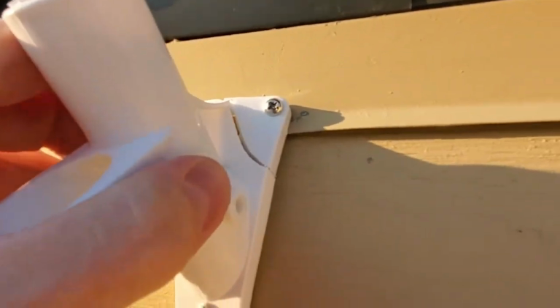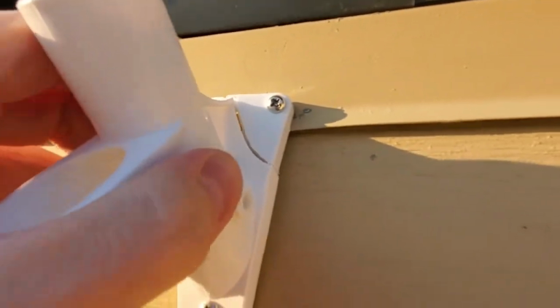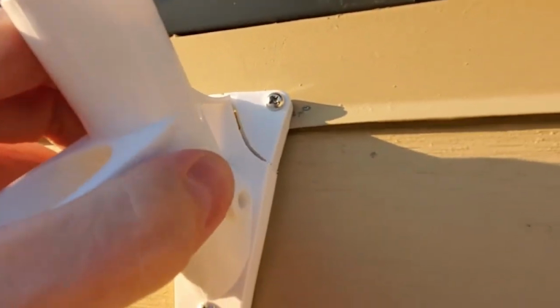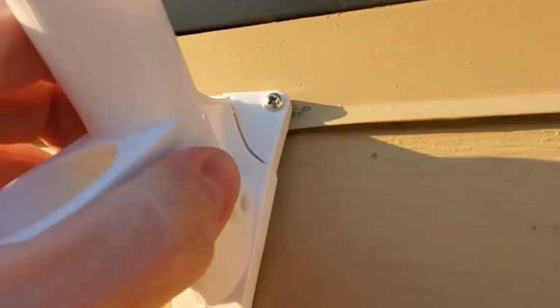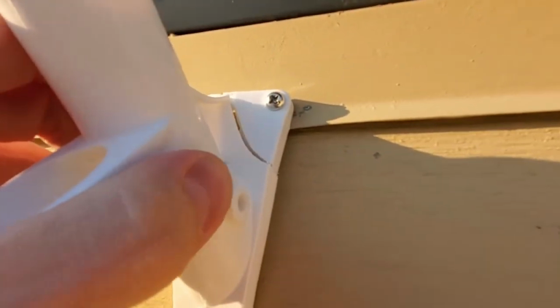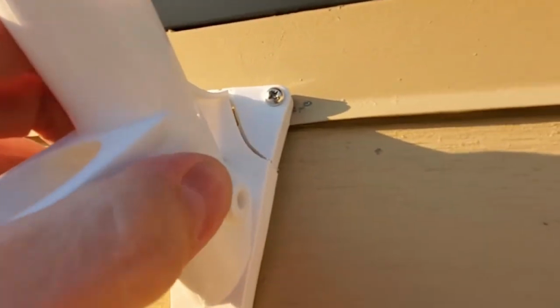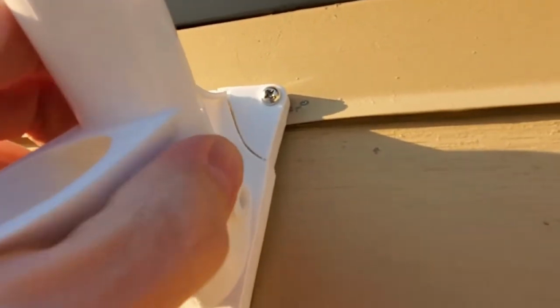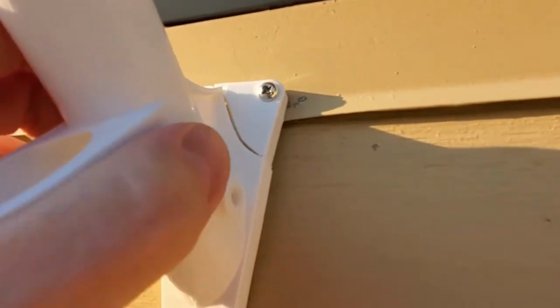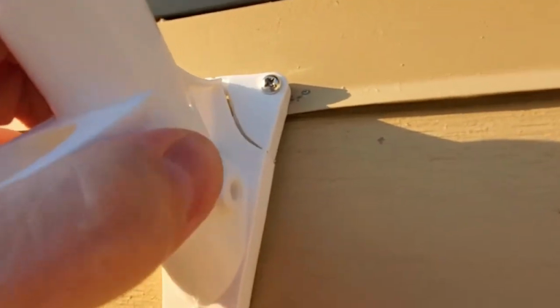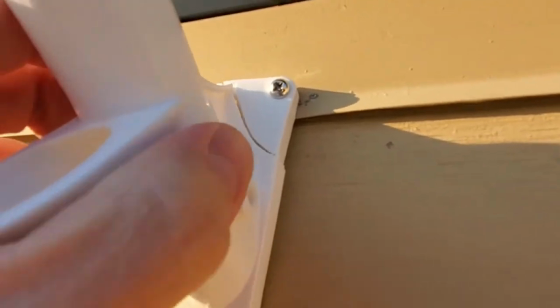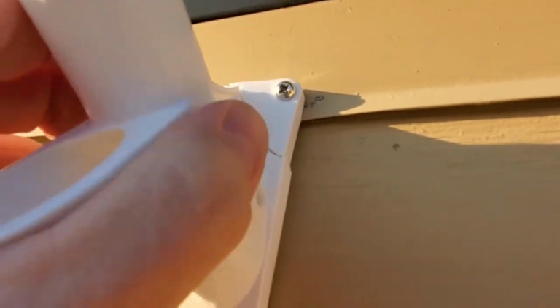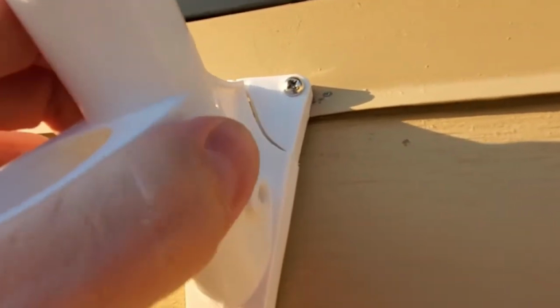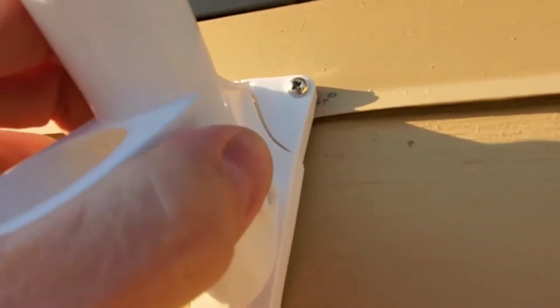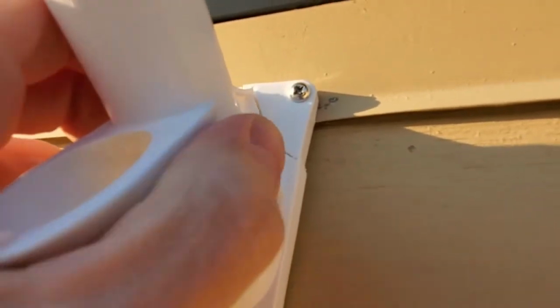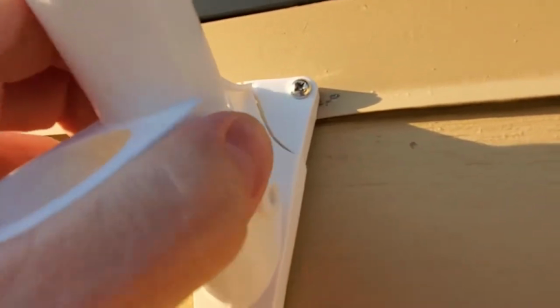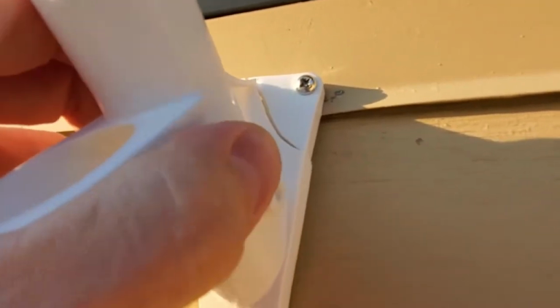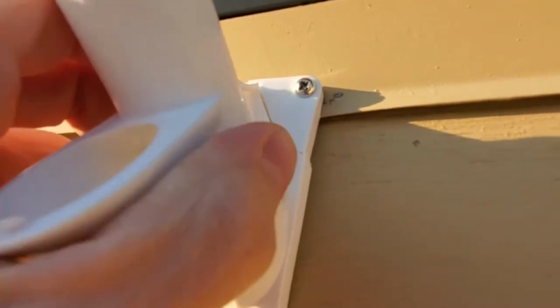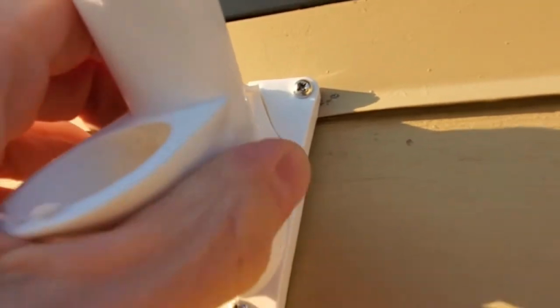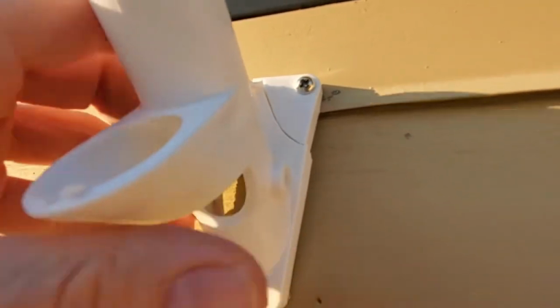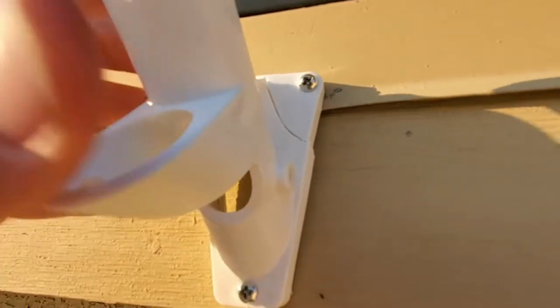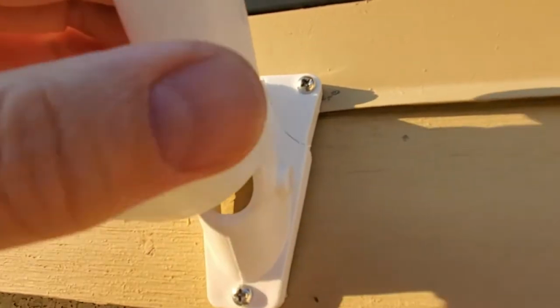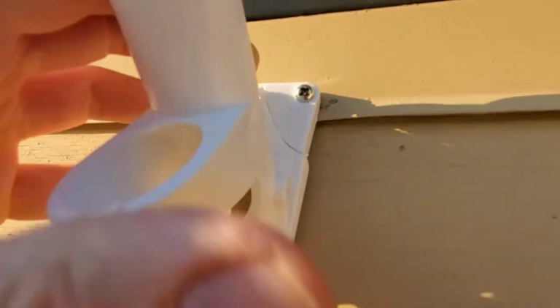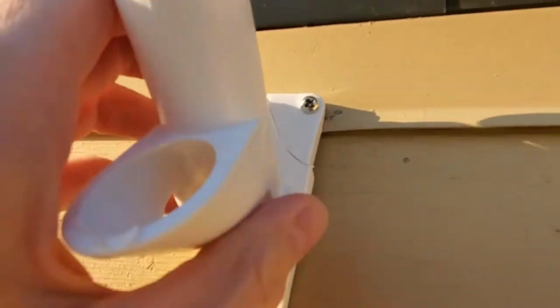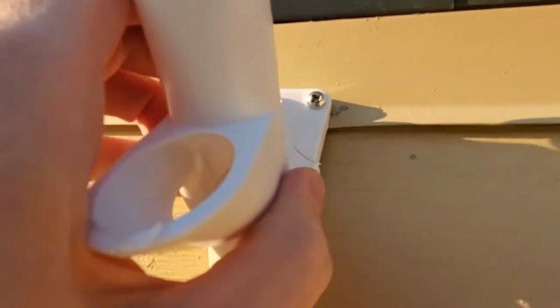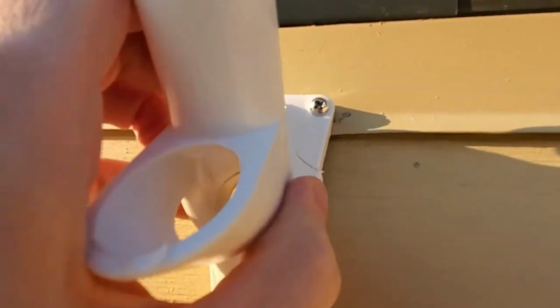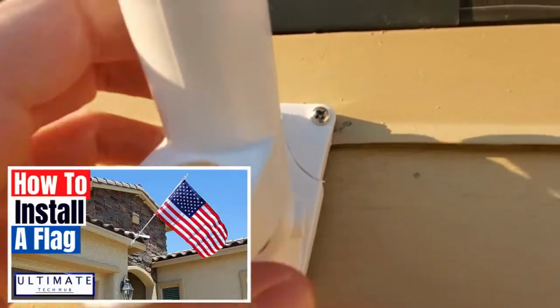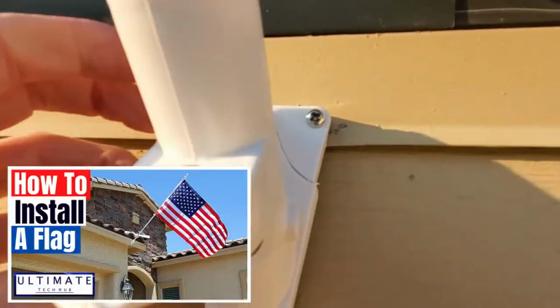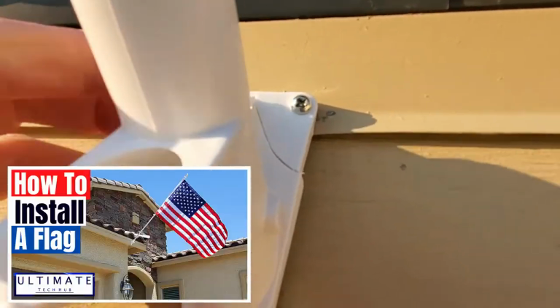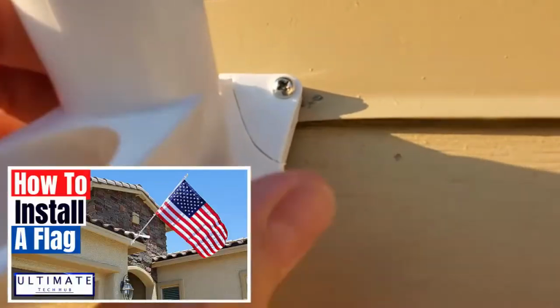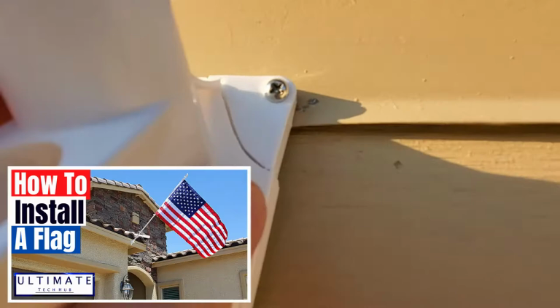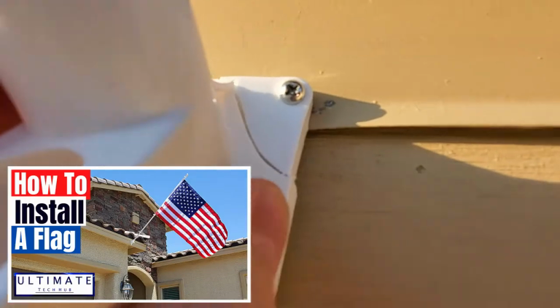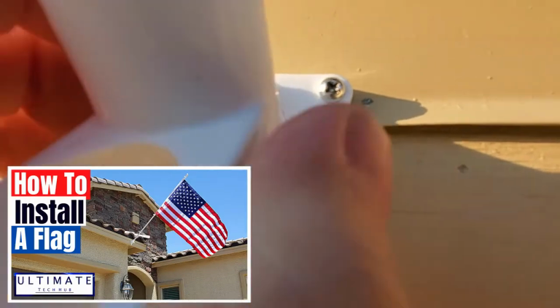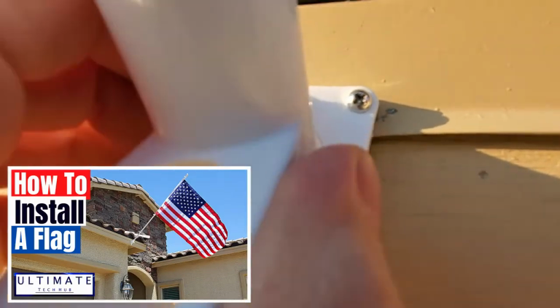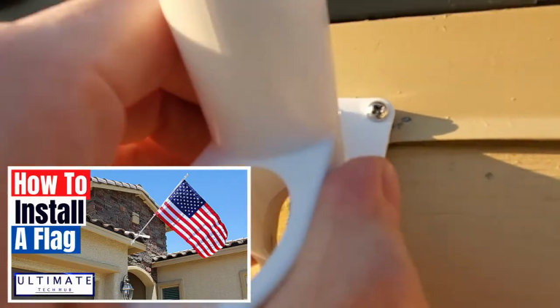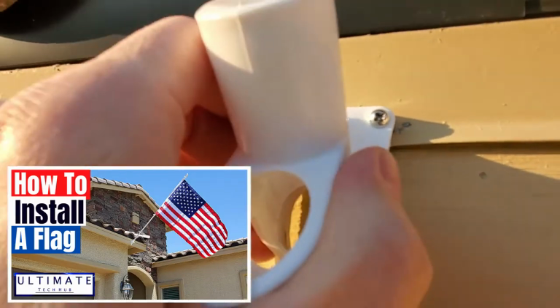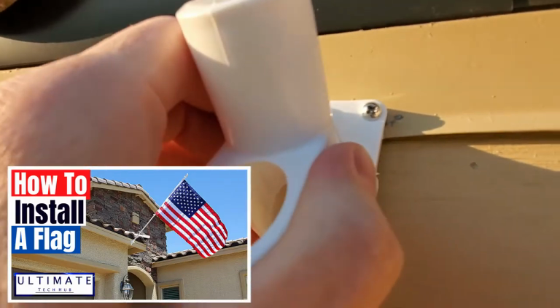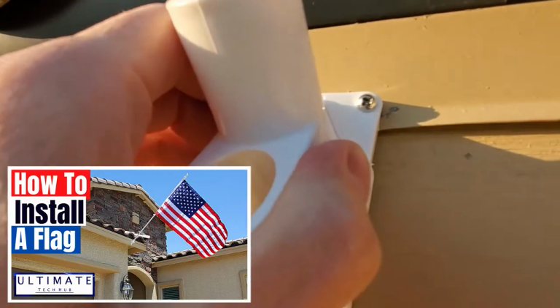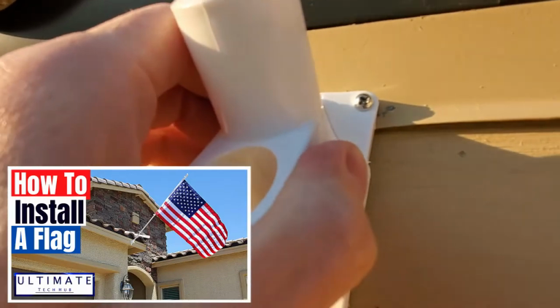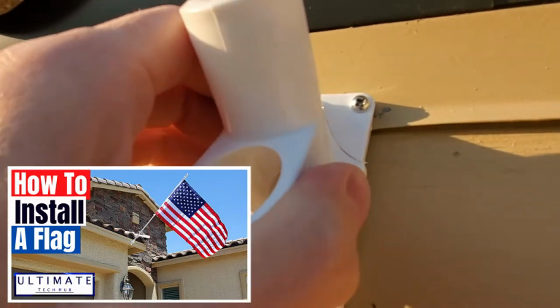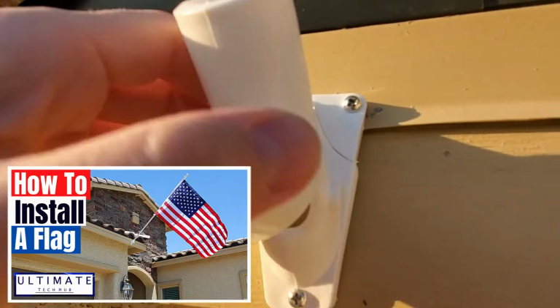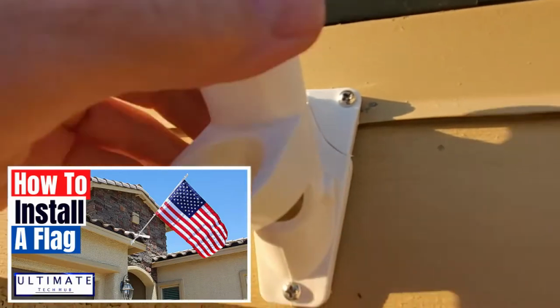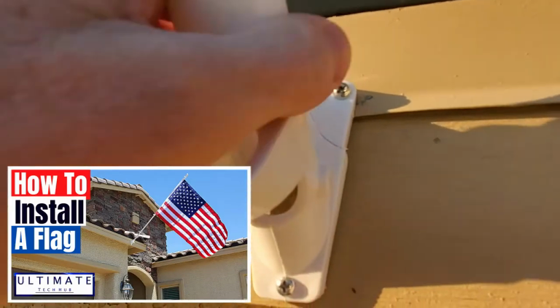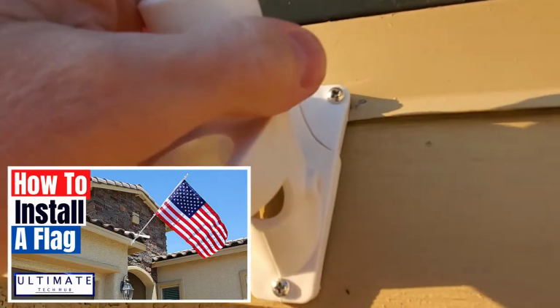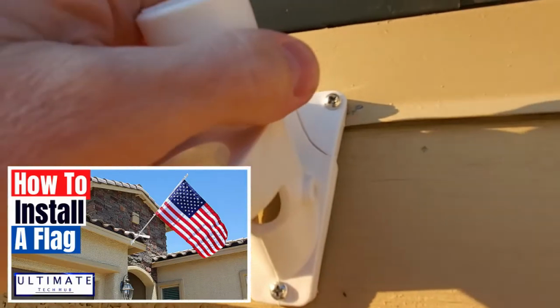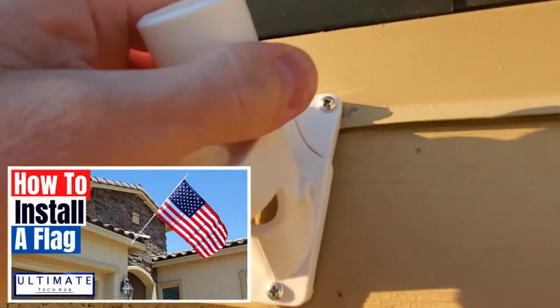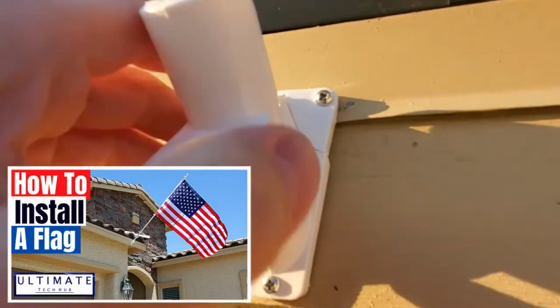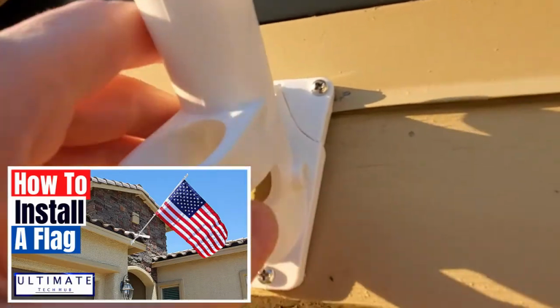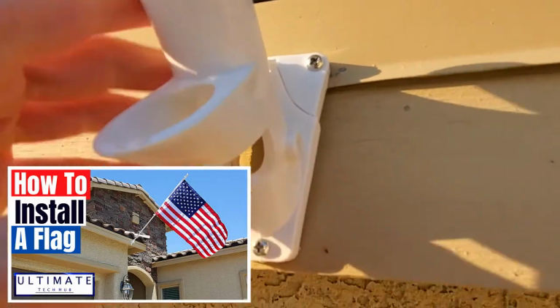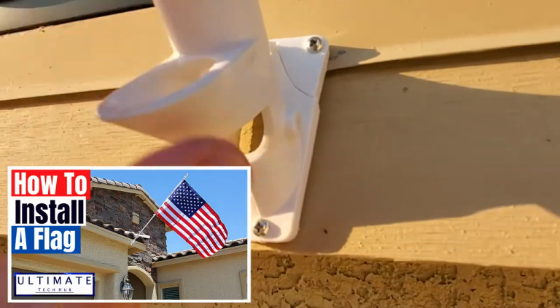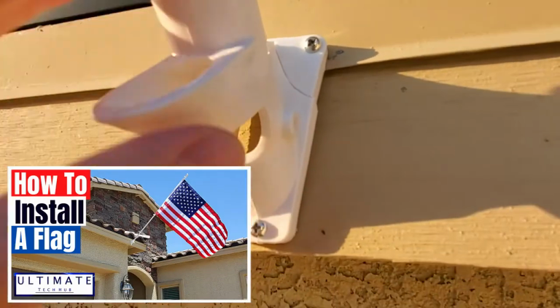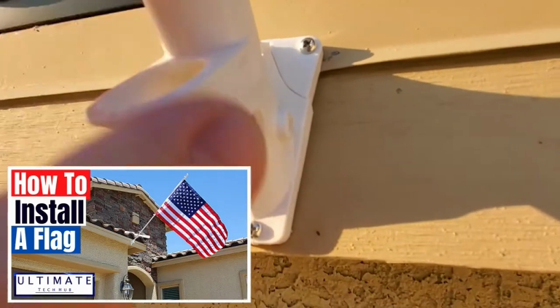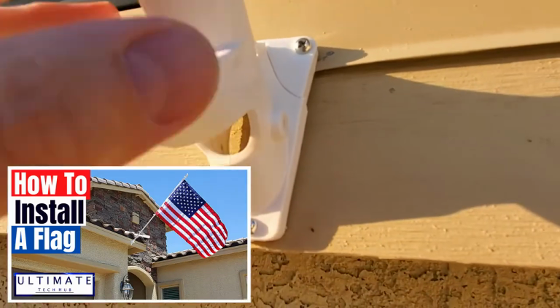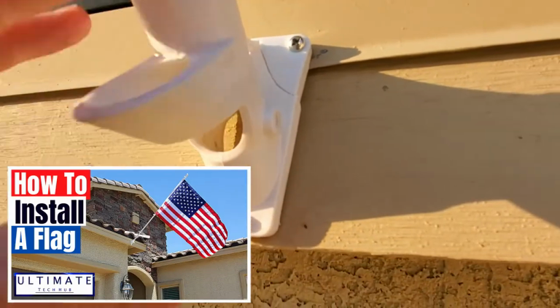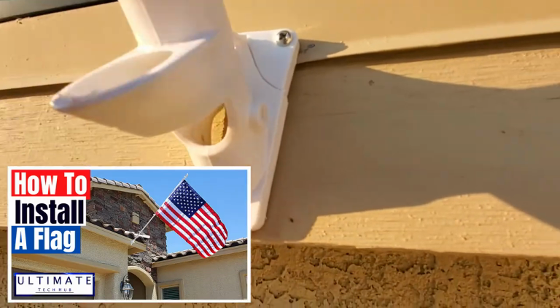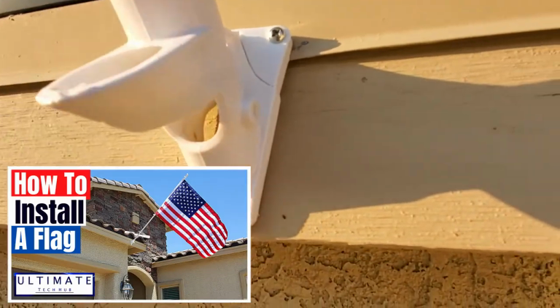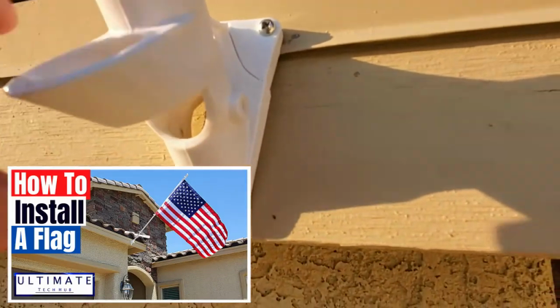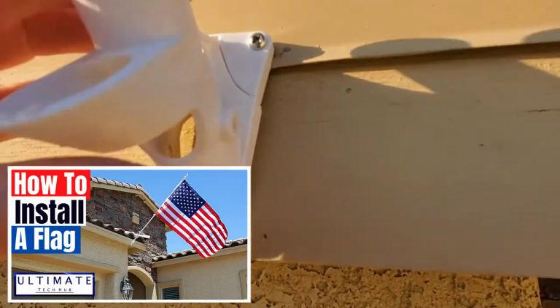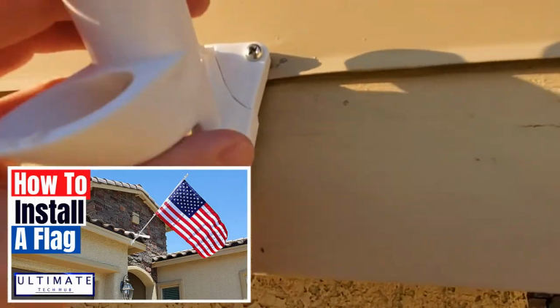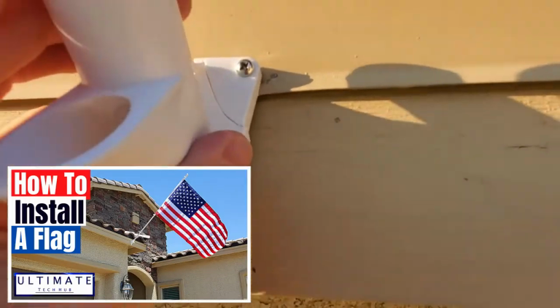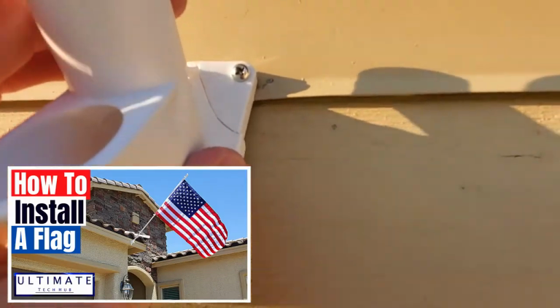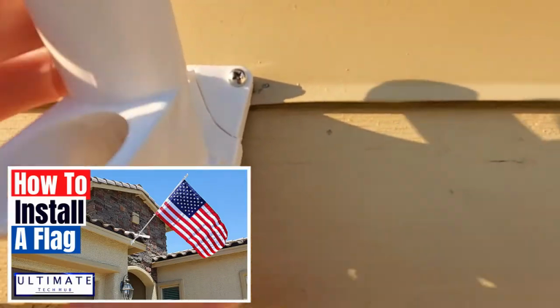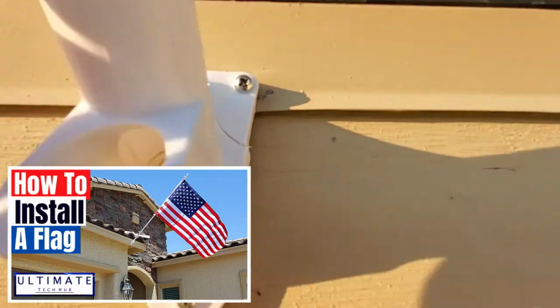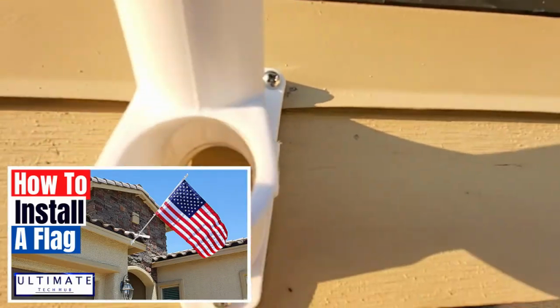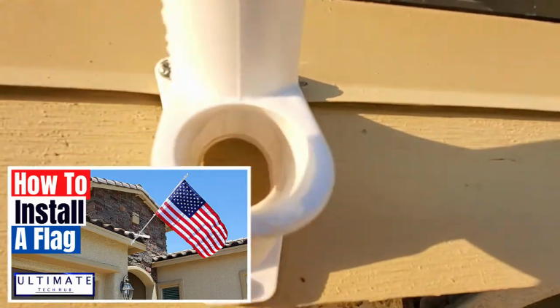About four months ago we did an installation video on how to mount the flagpole to your house — here's the link to that video.